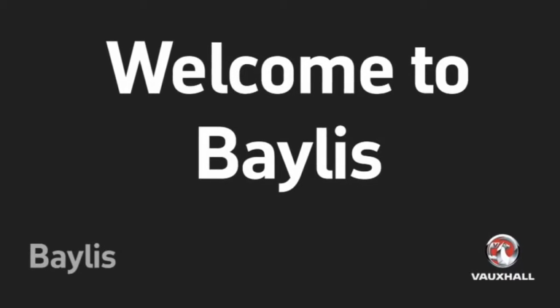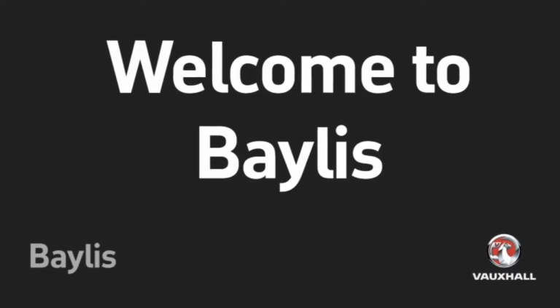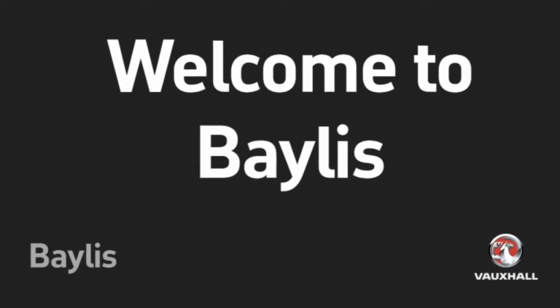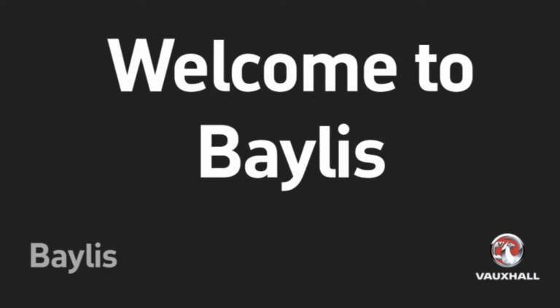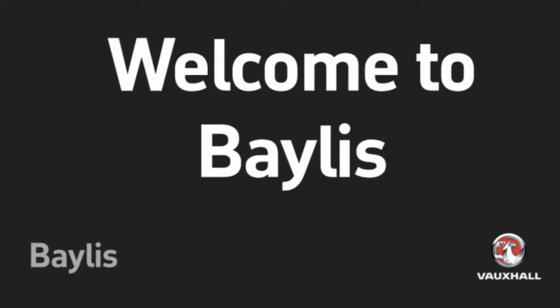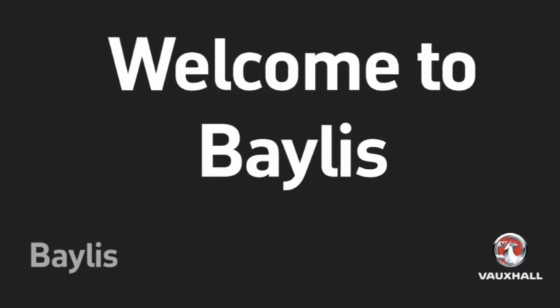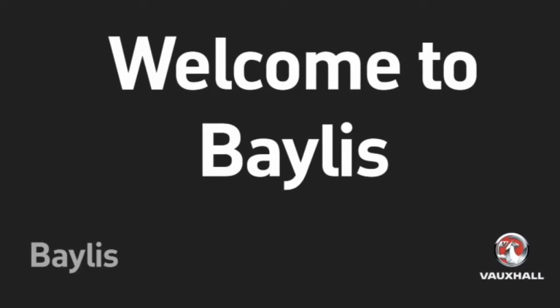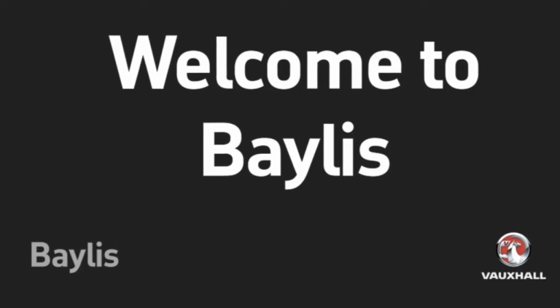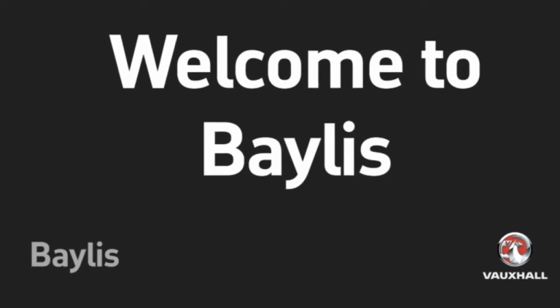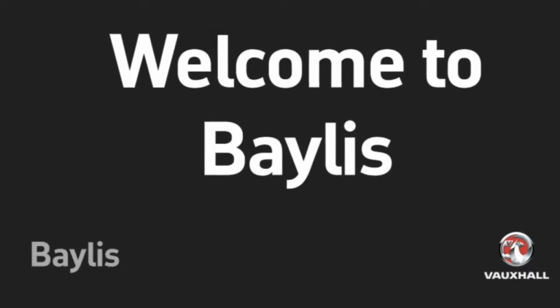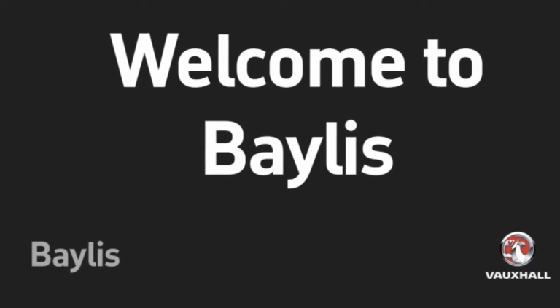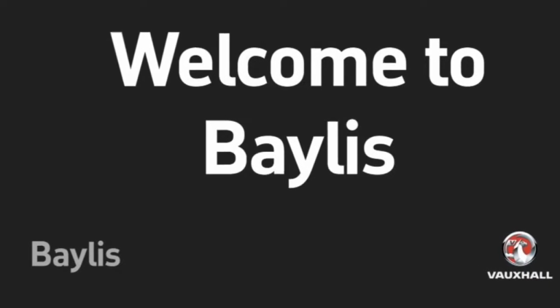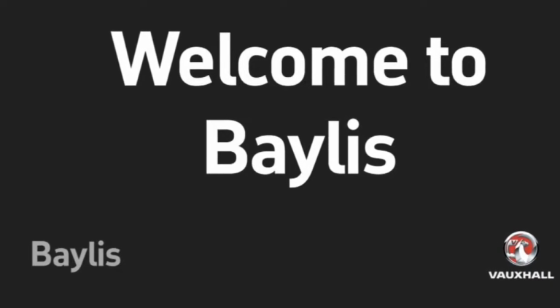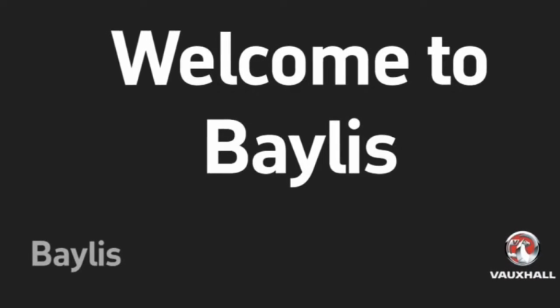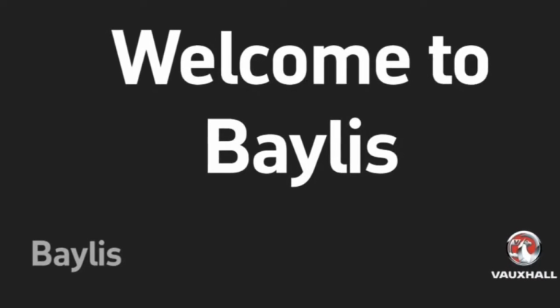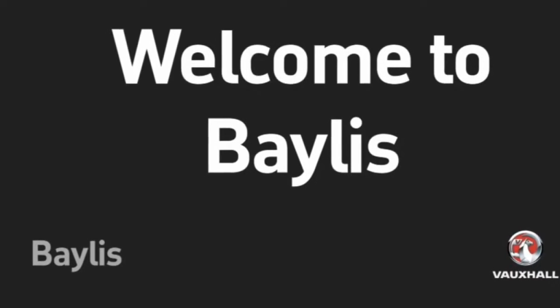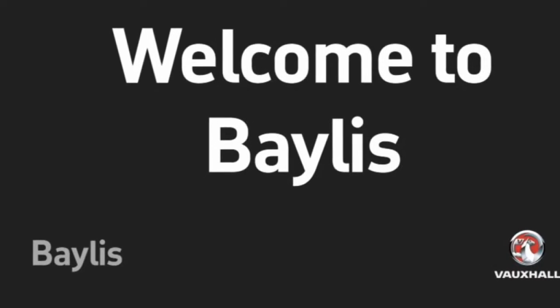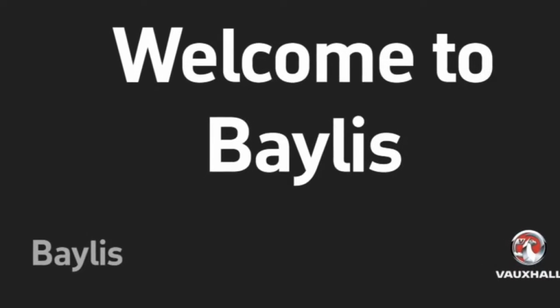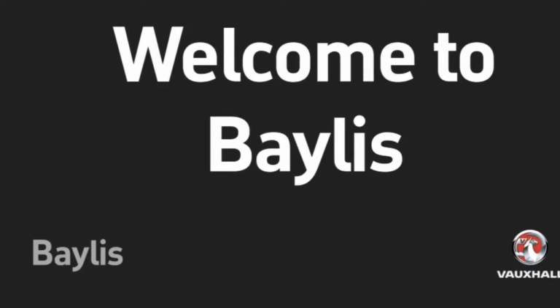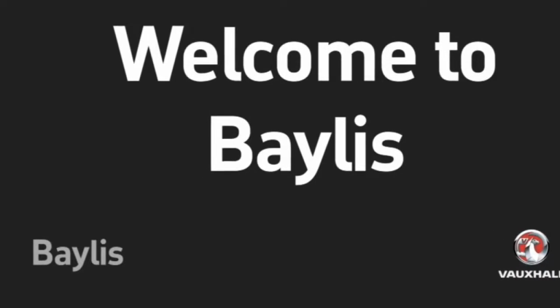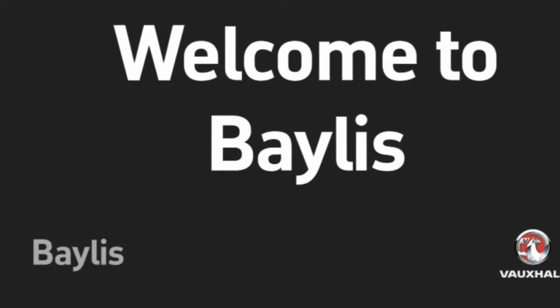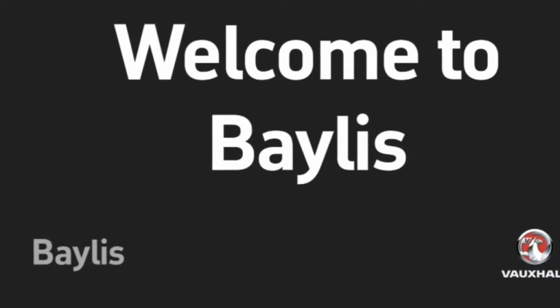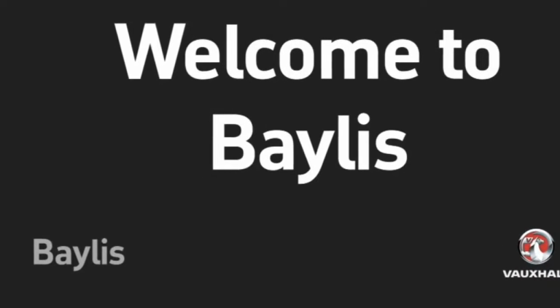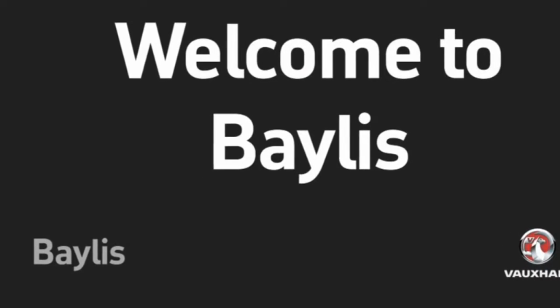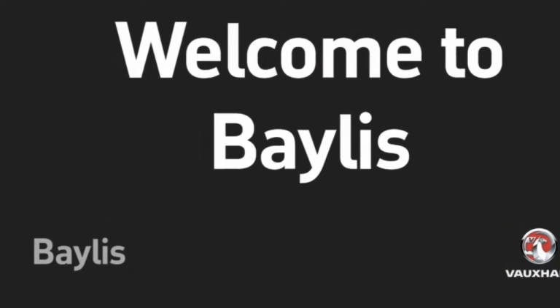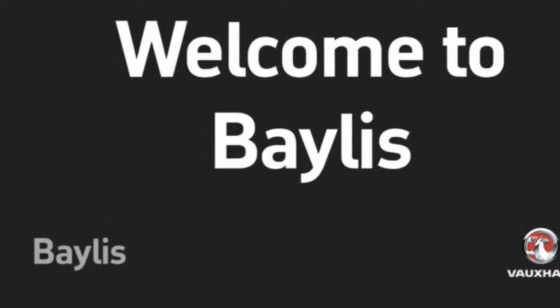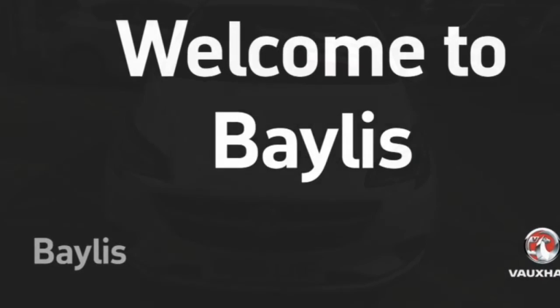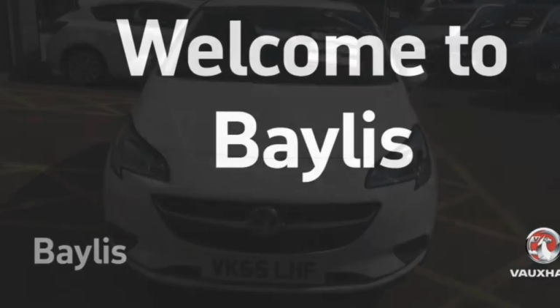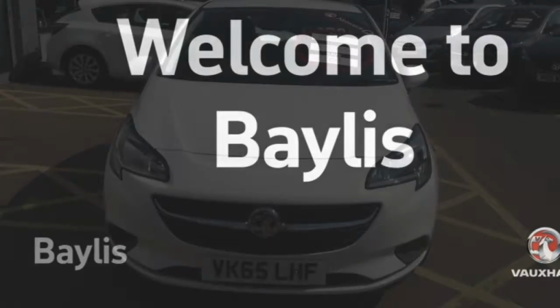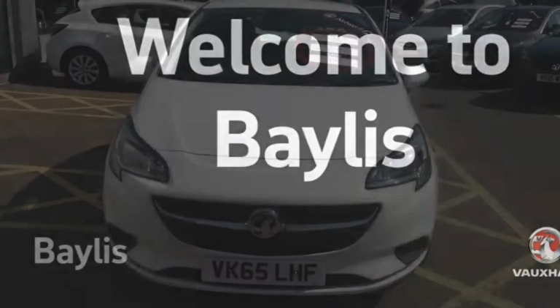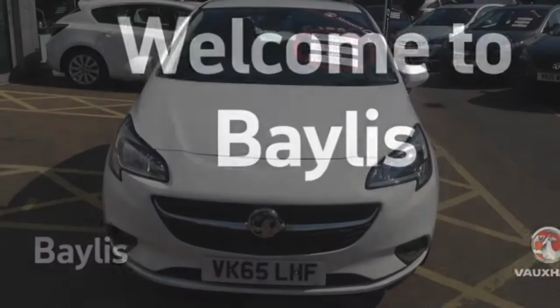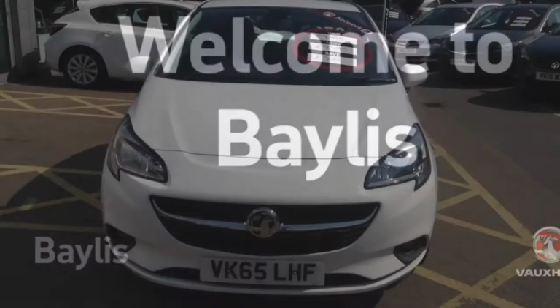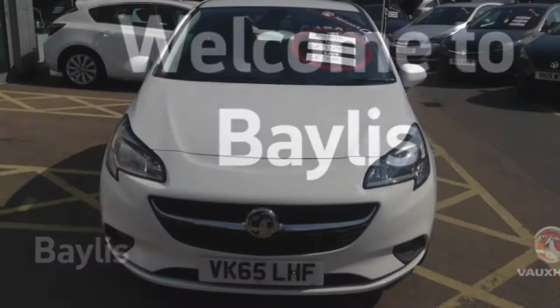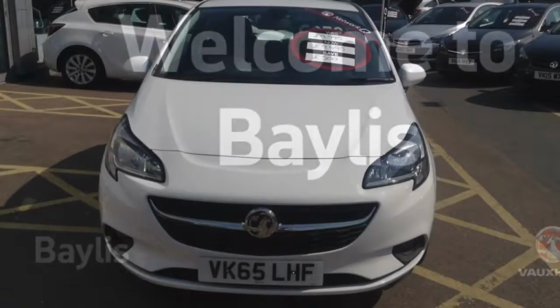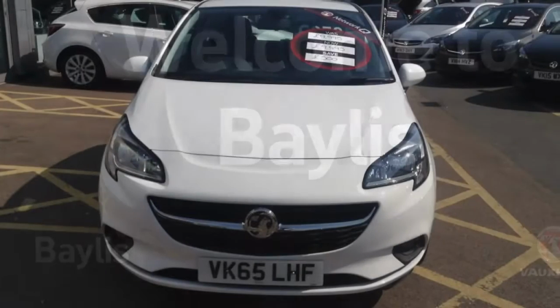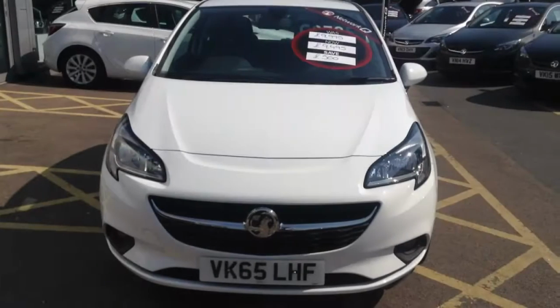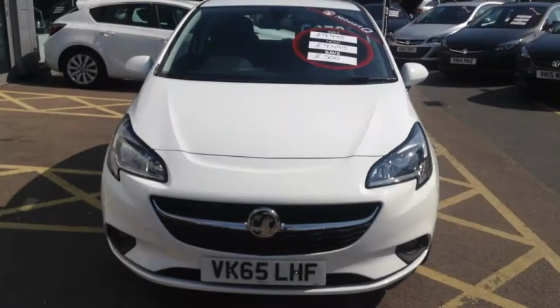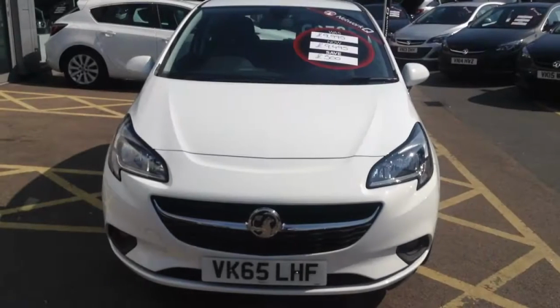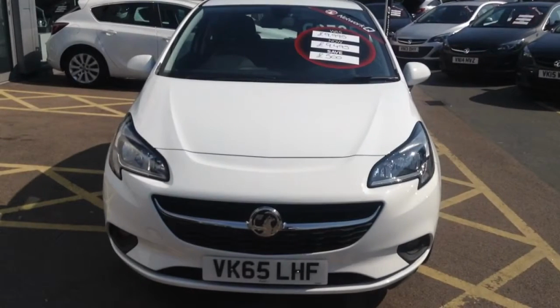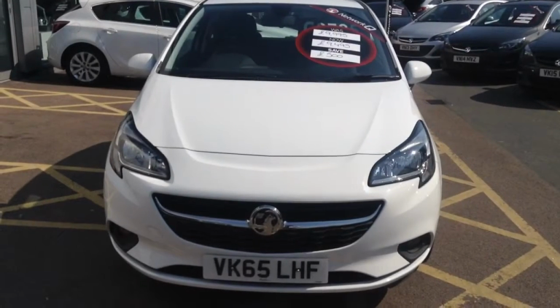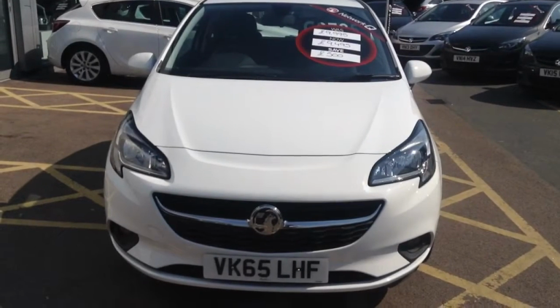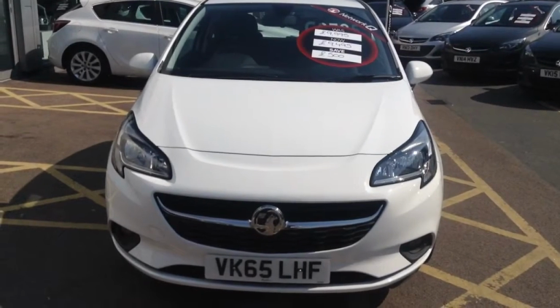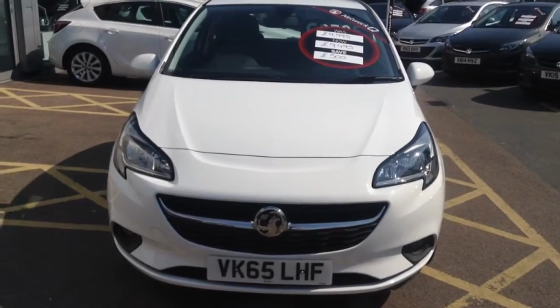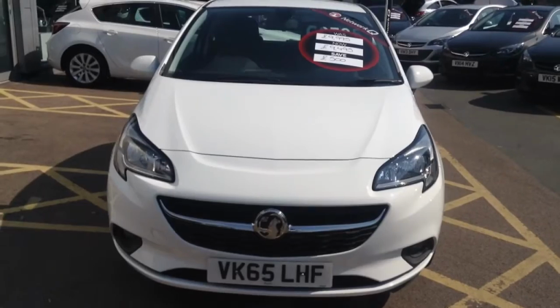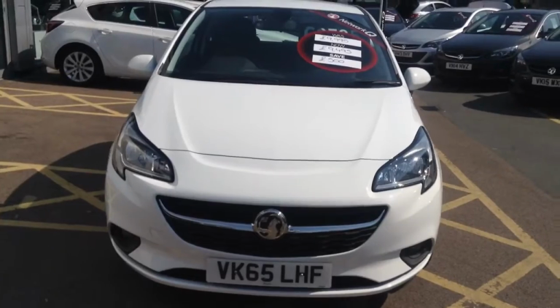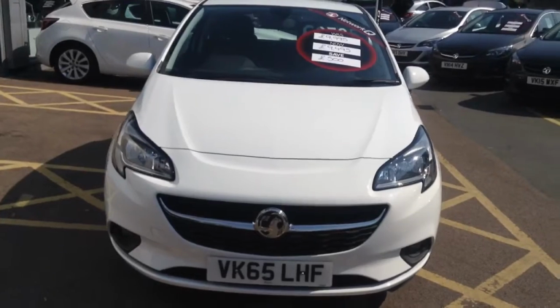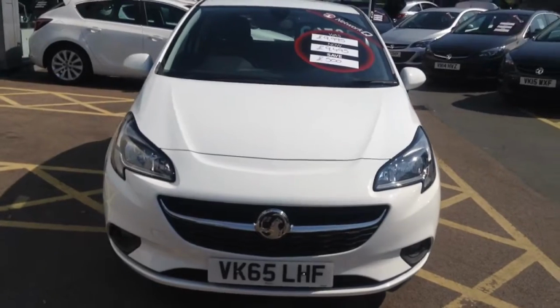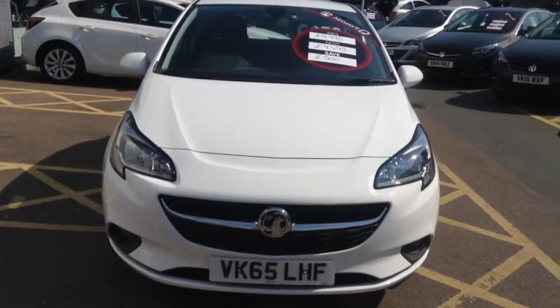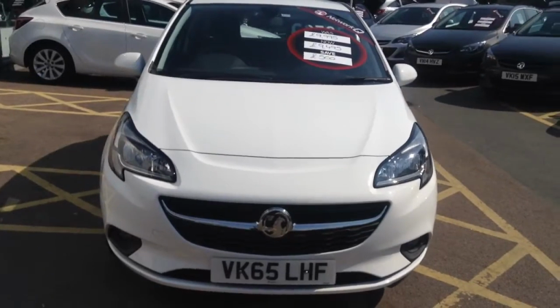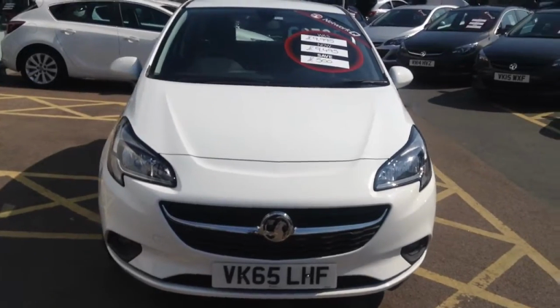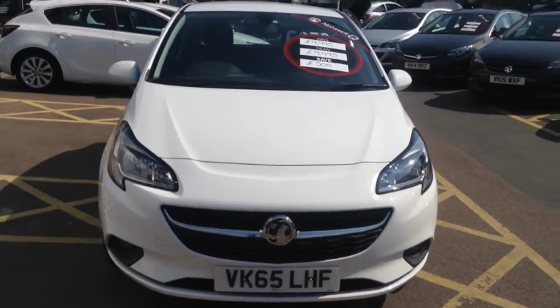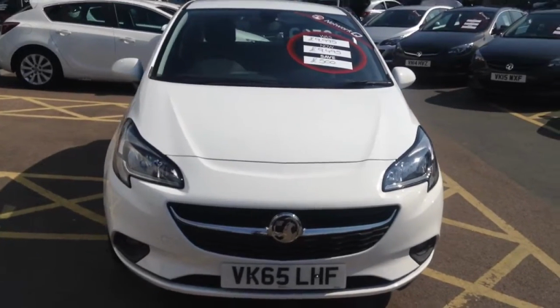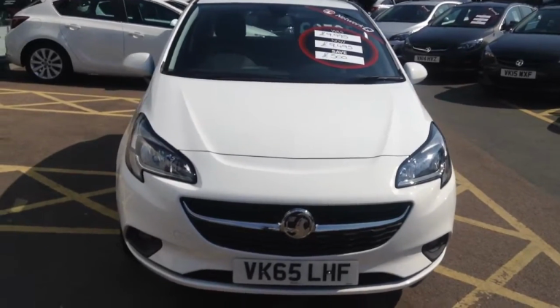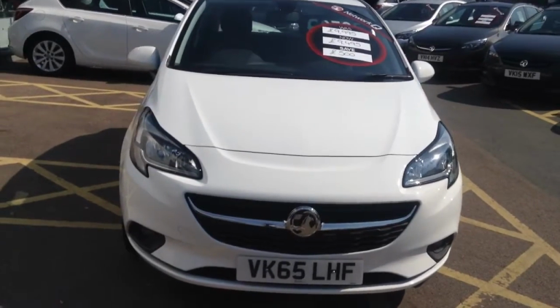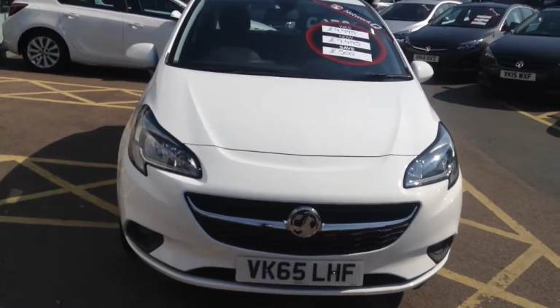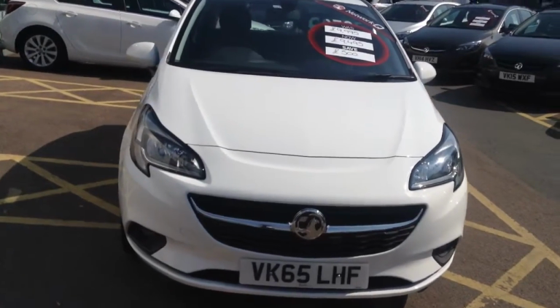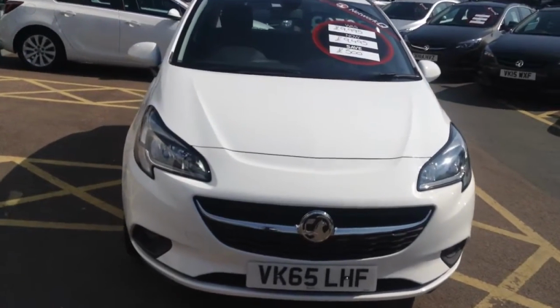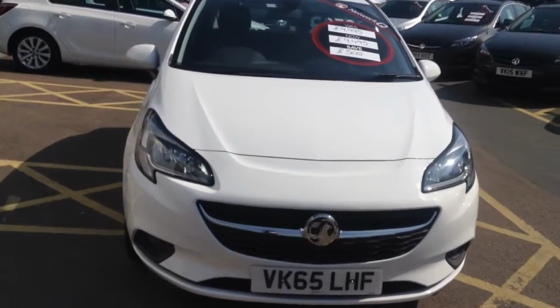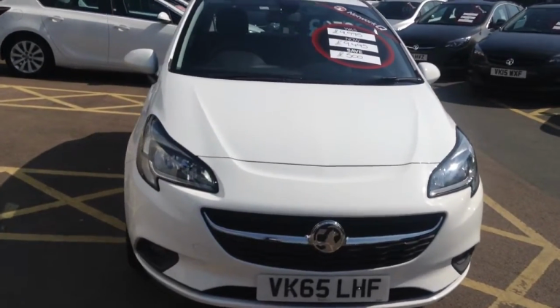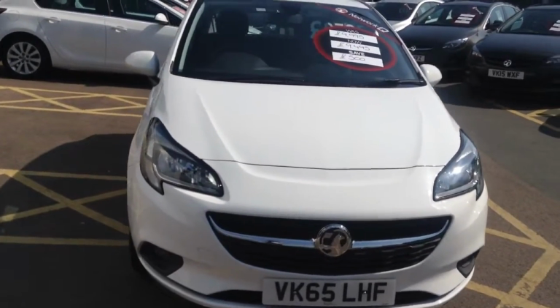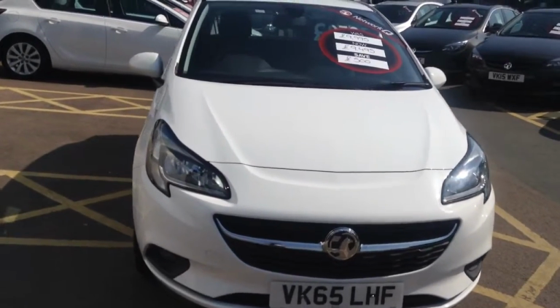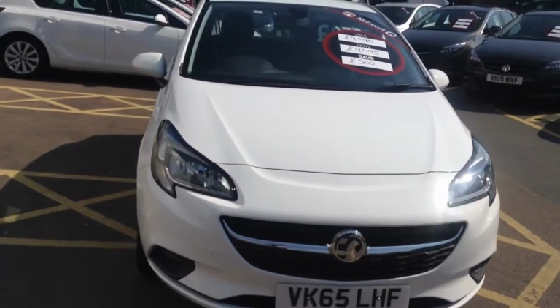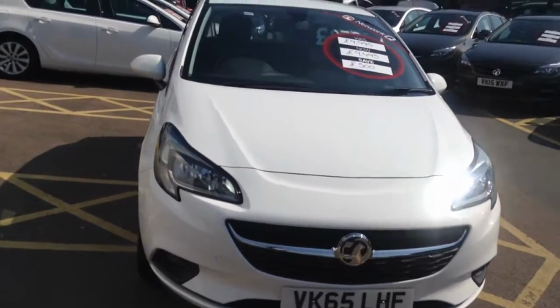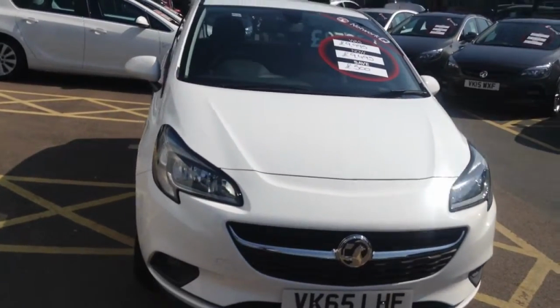Hello and welcome to Bayless Vauxhall Chapman. Today we are going to look at the Vauxhall Corsa Excite.